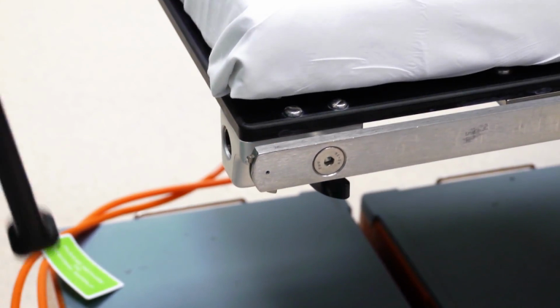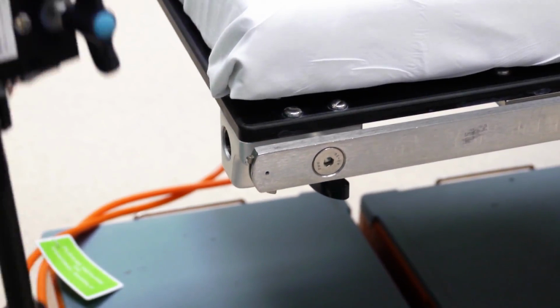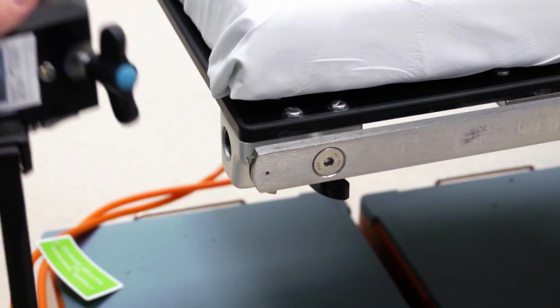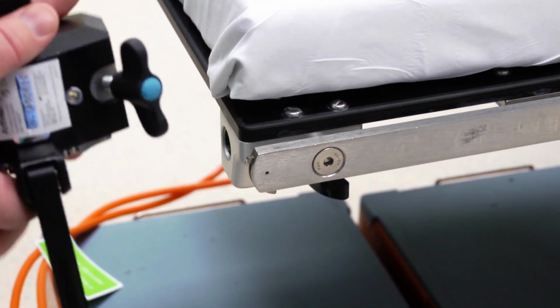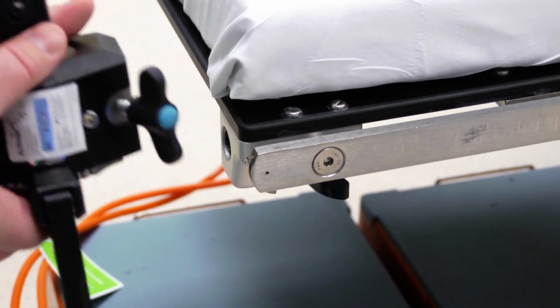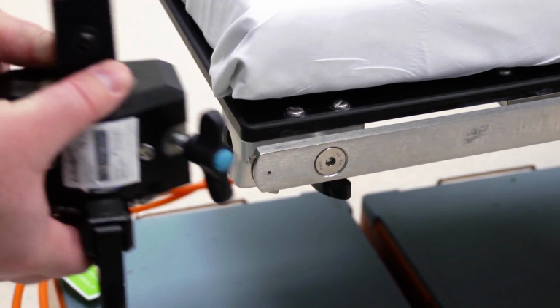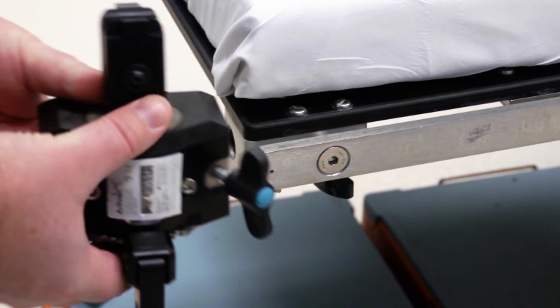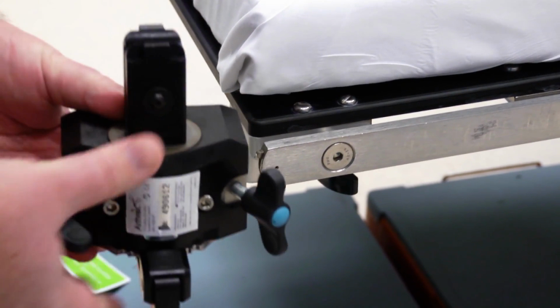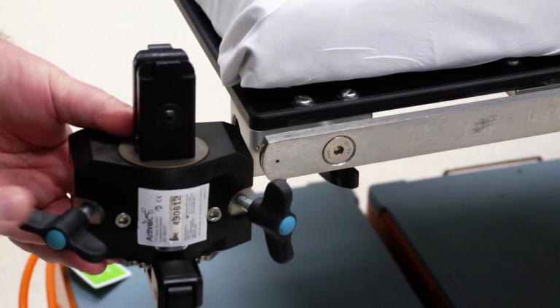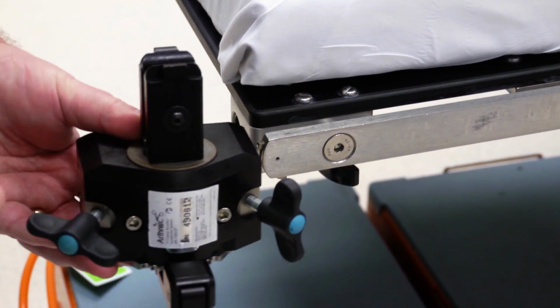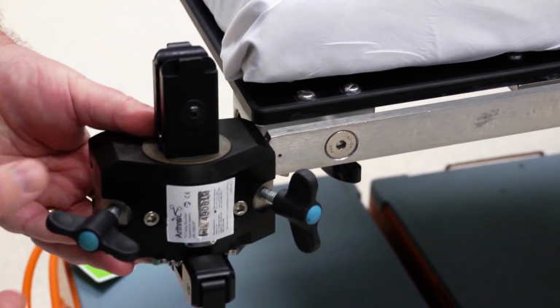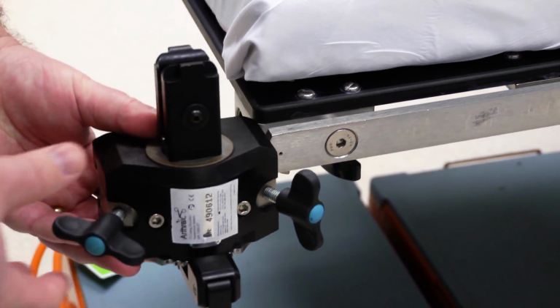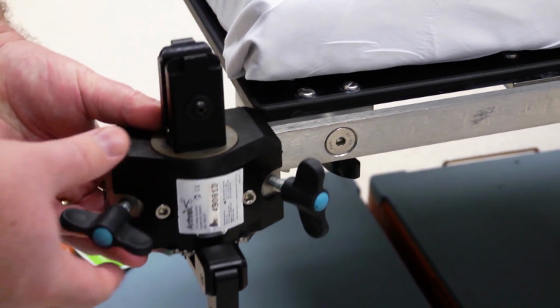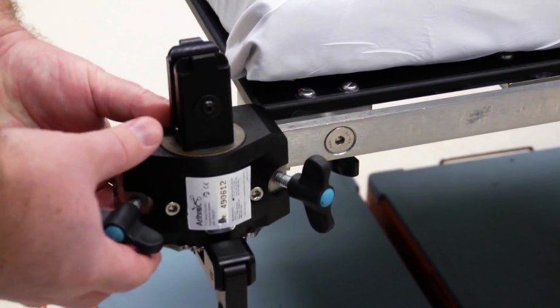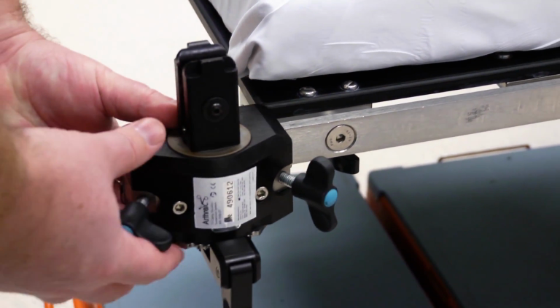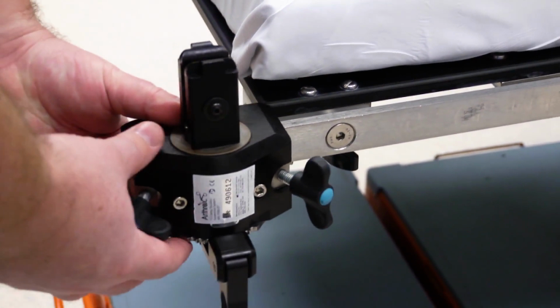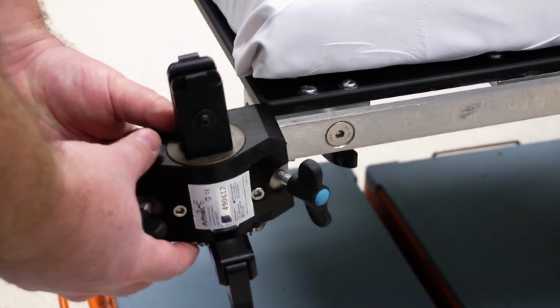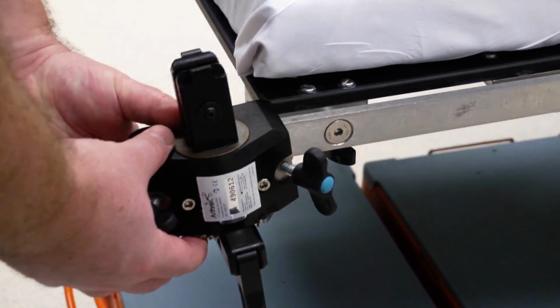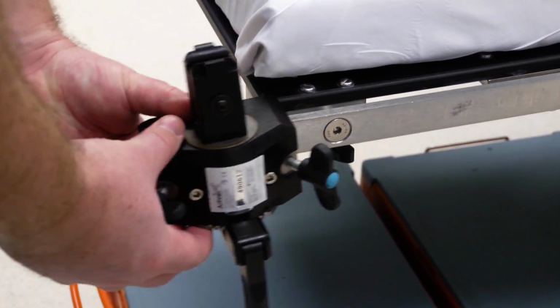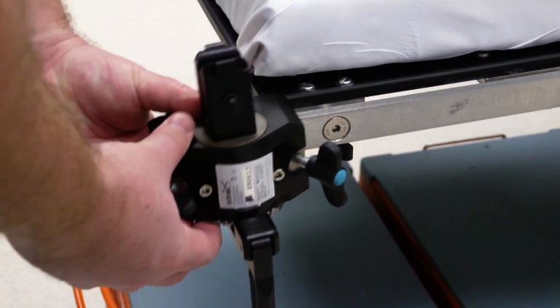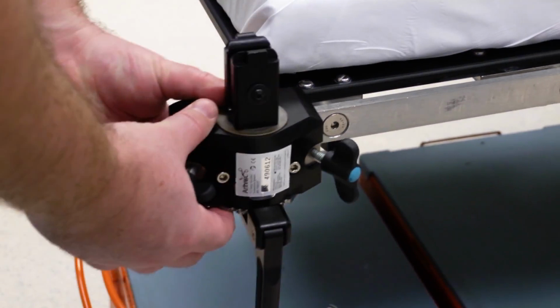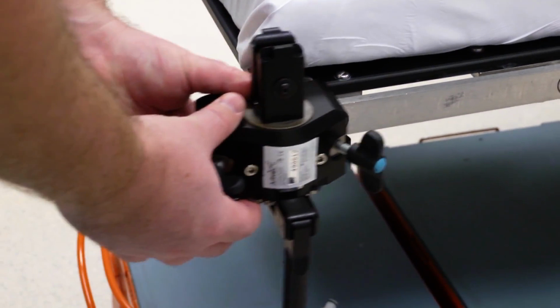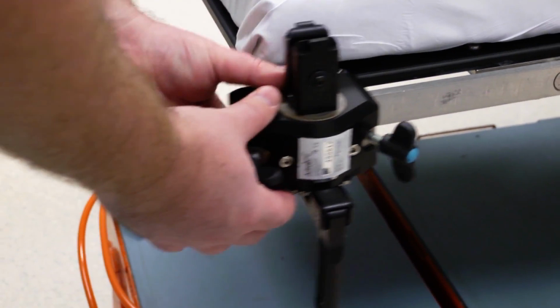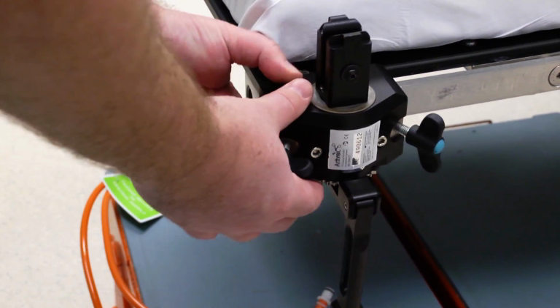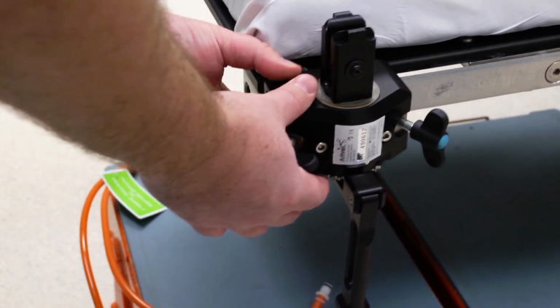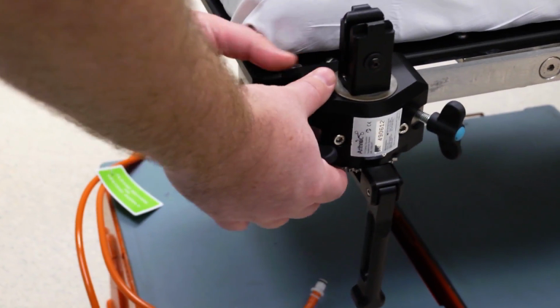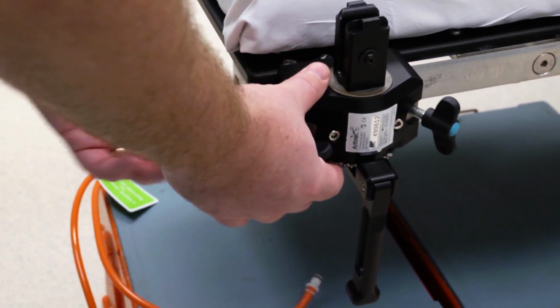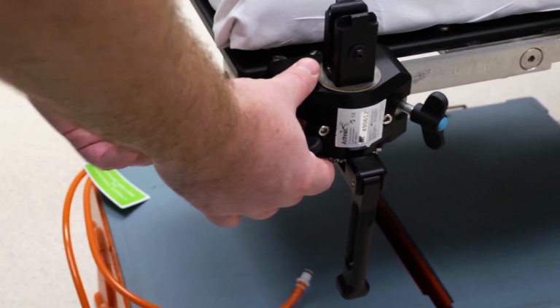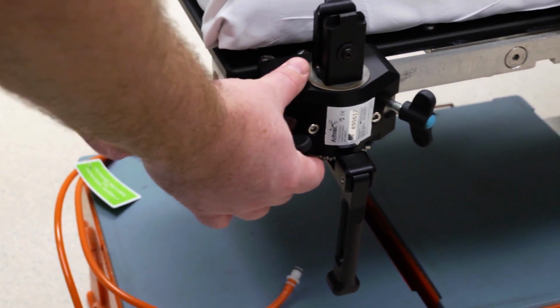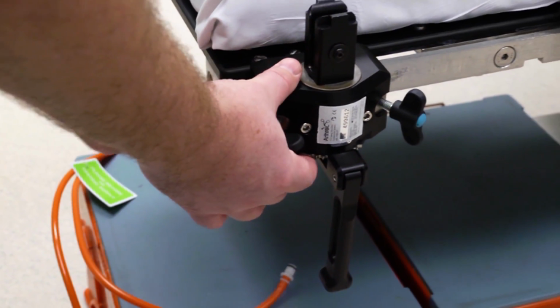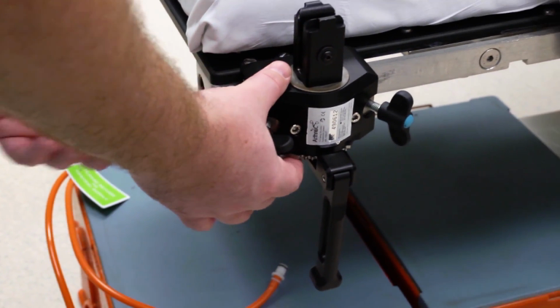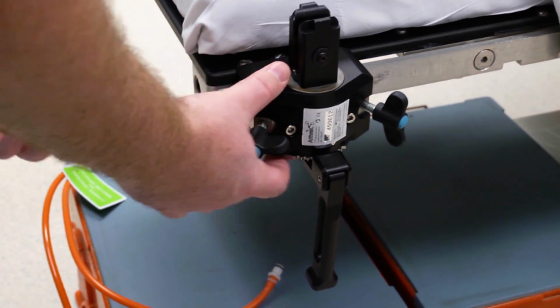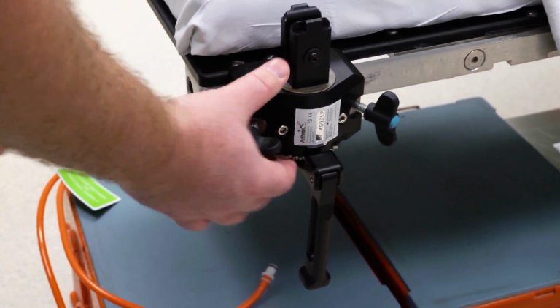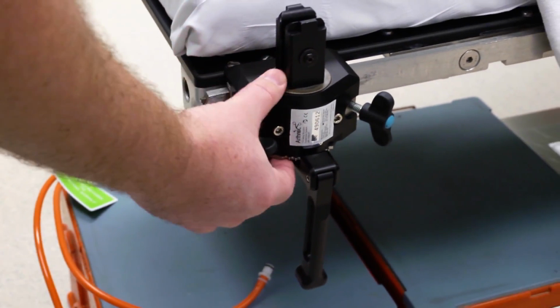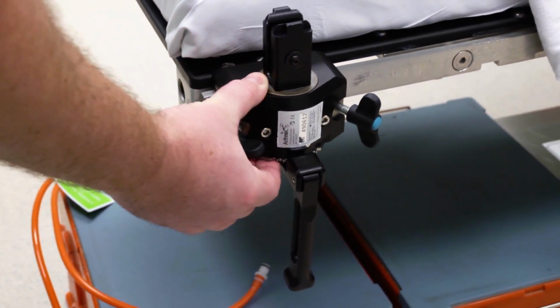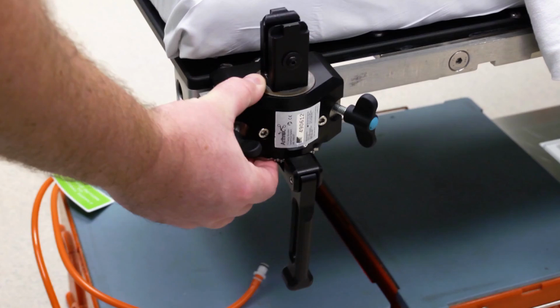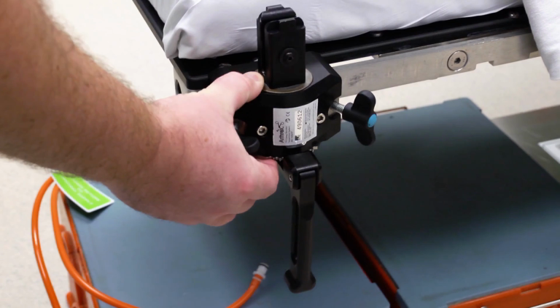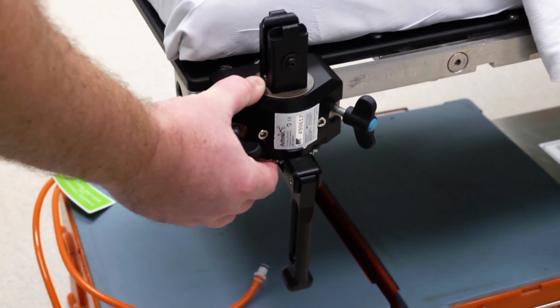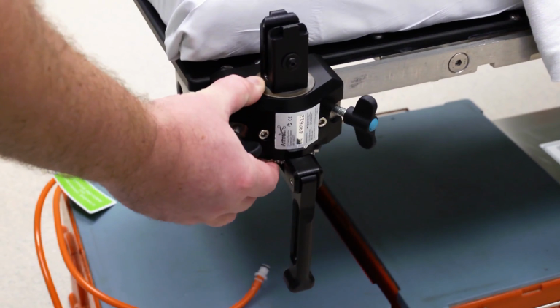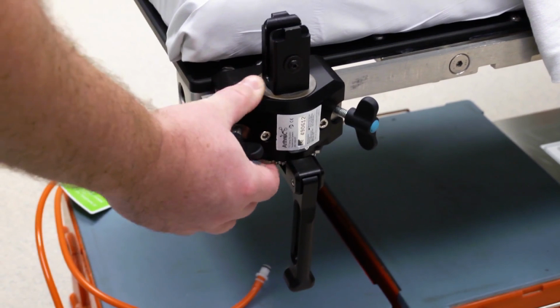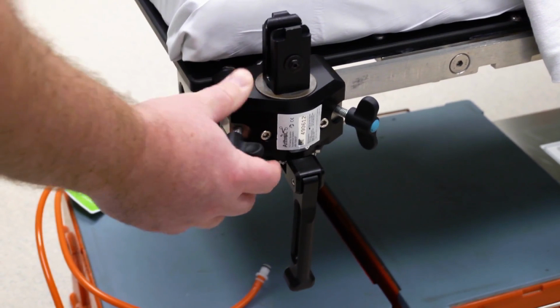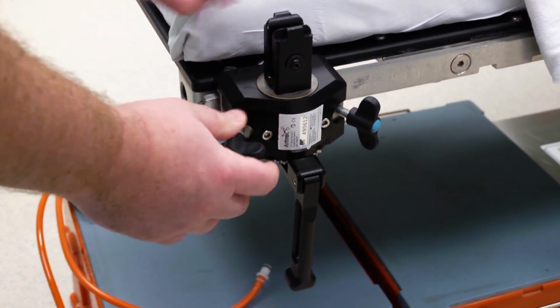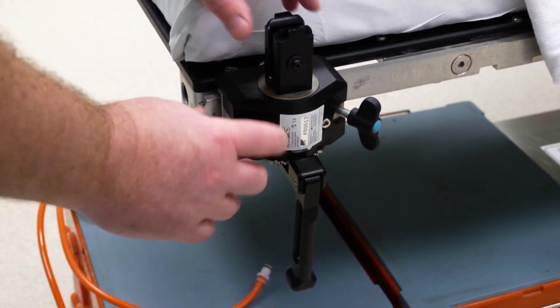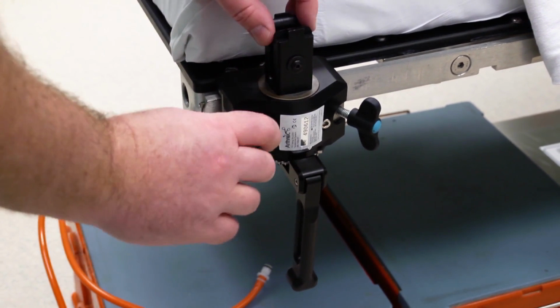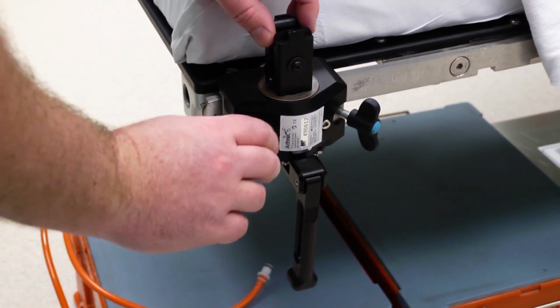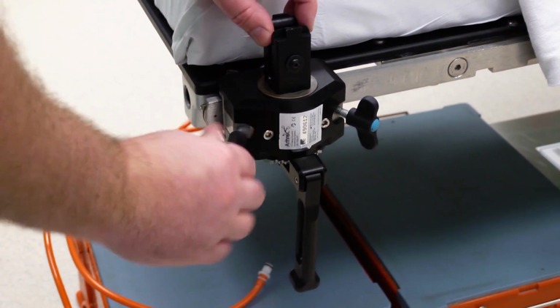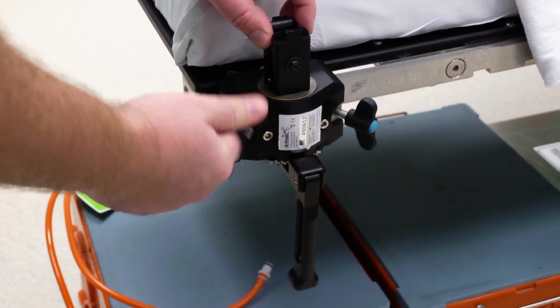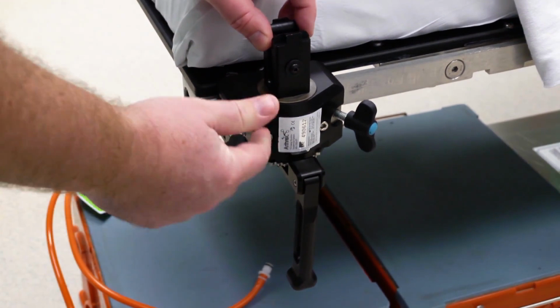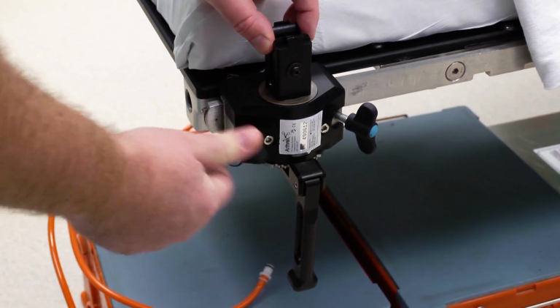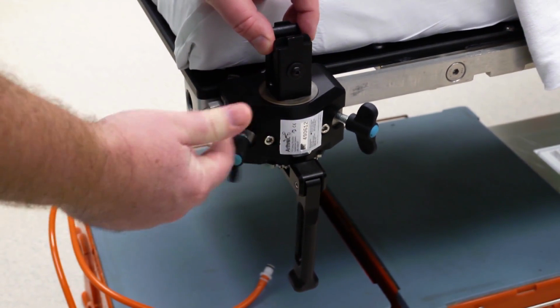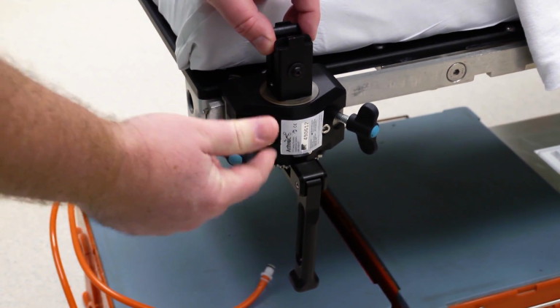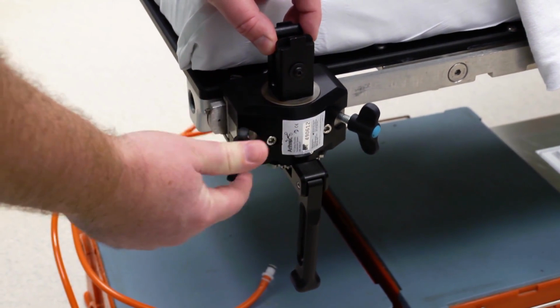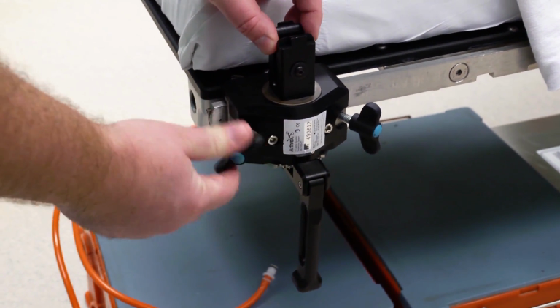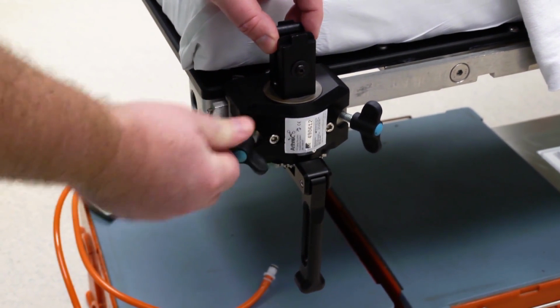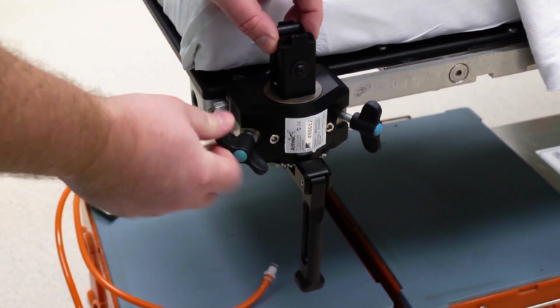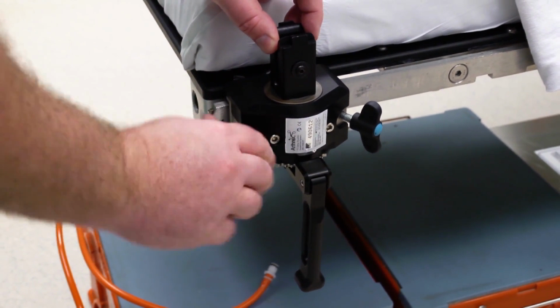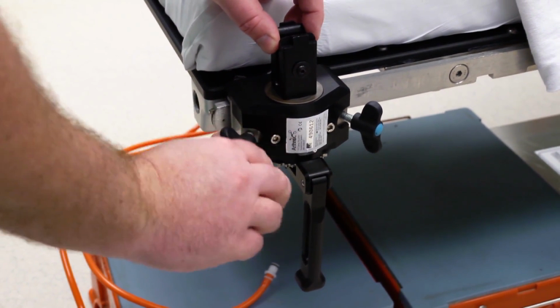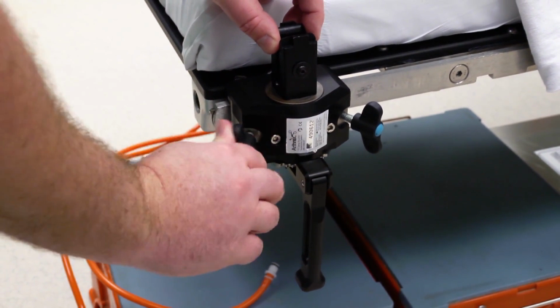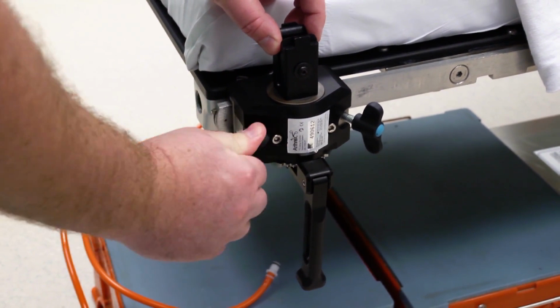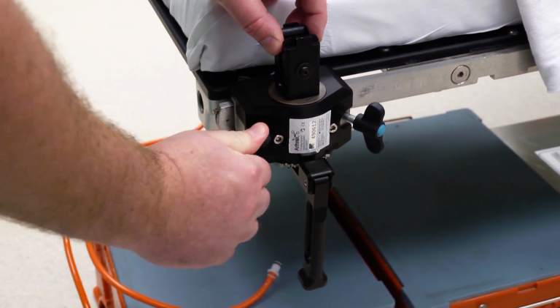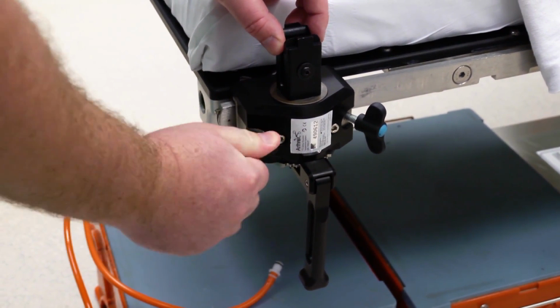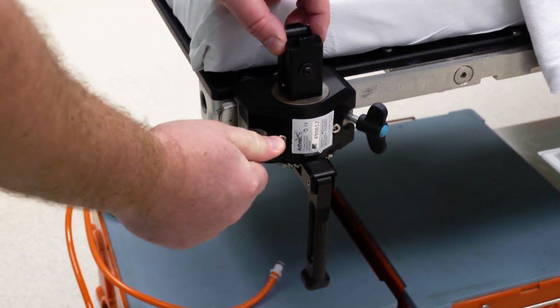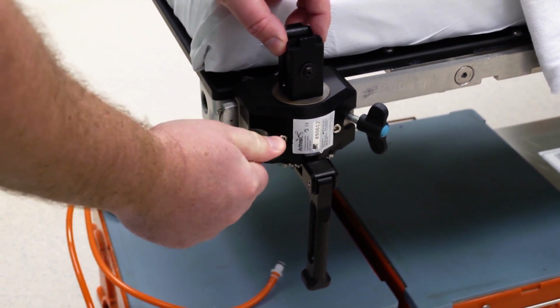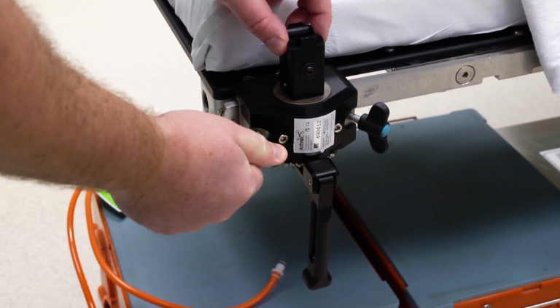The tower is attached to the OR bed by sliding on the rail clamp and securing it a few inches from the rail end by tightening both knobs.